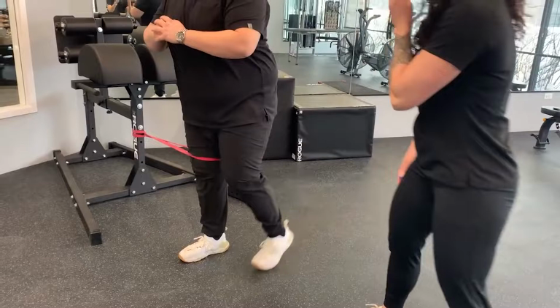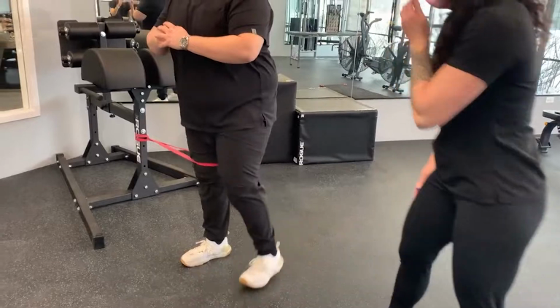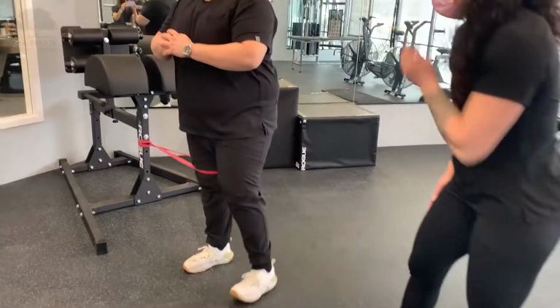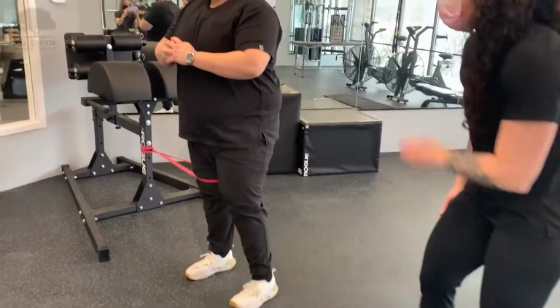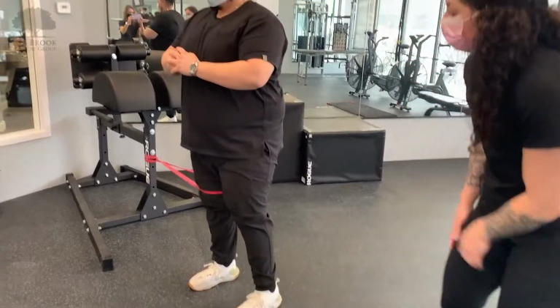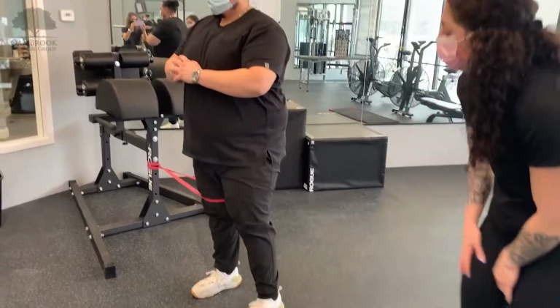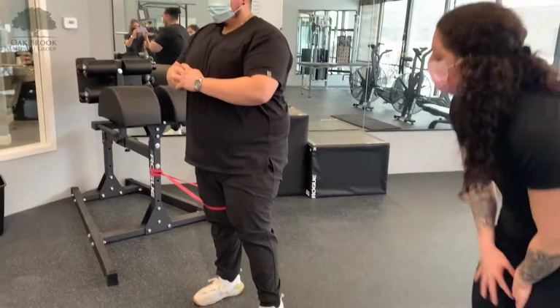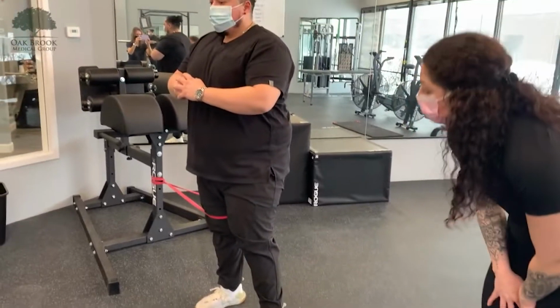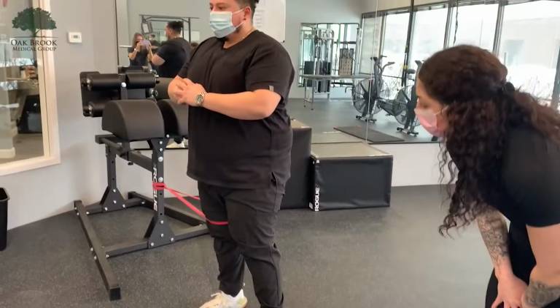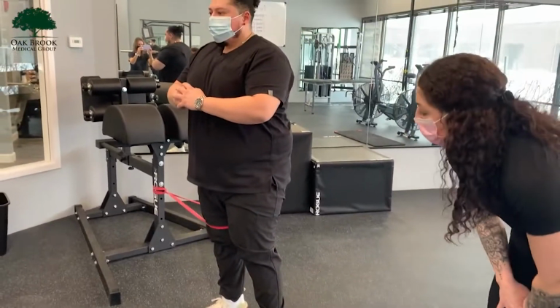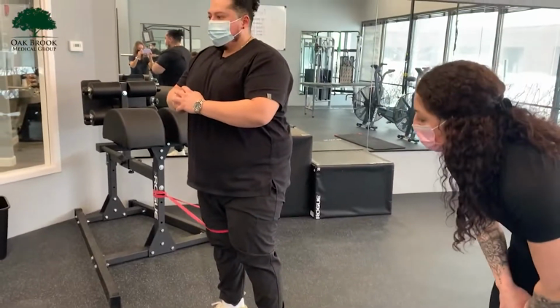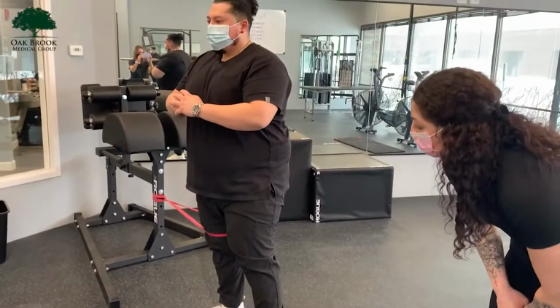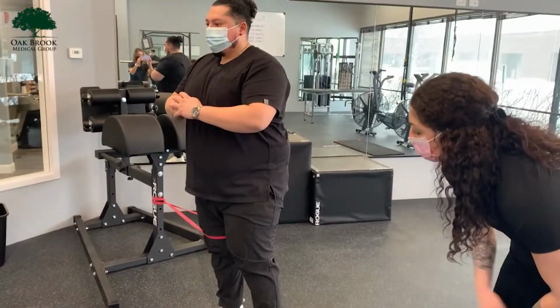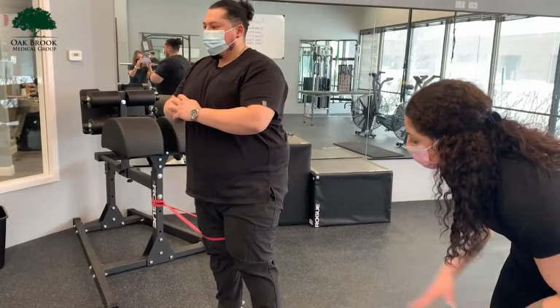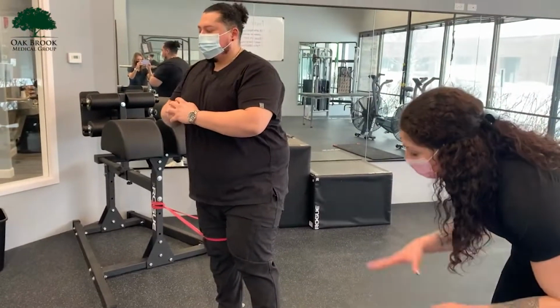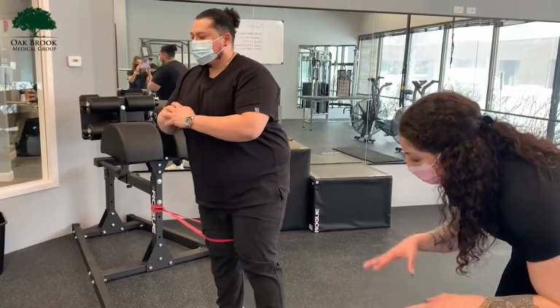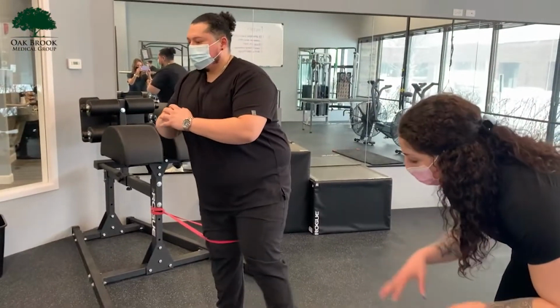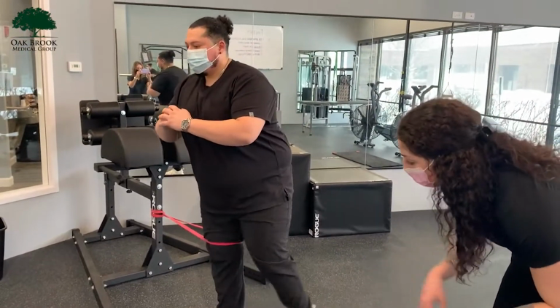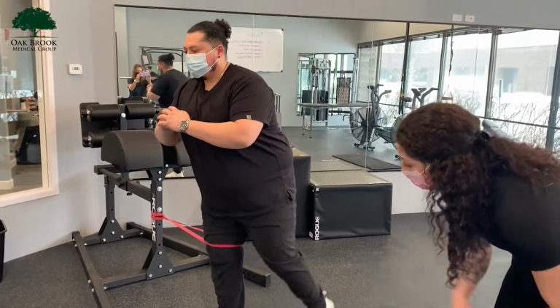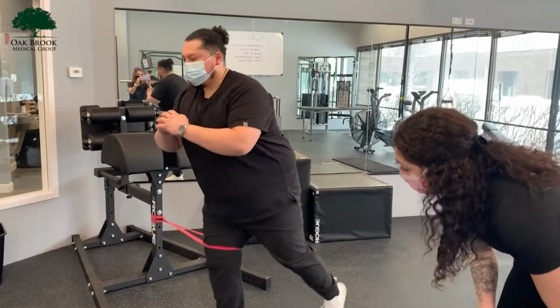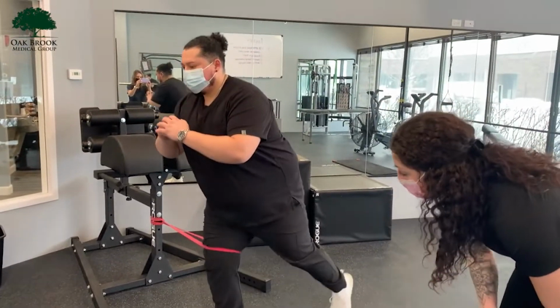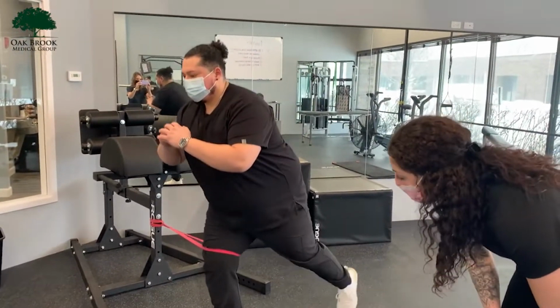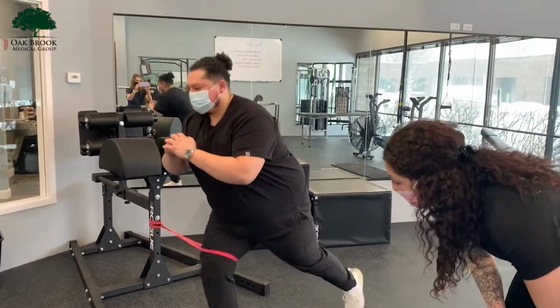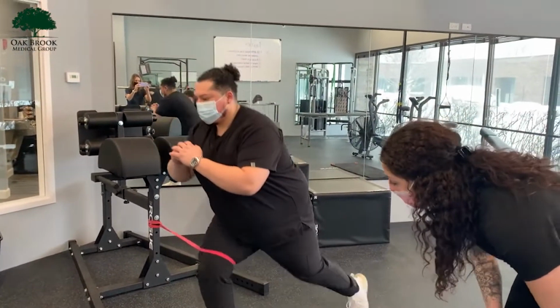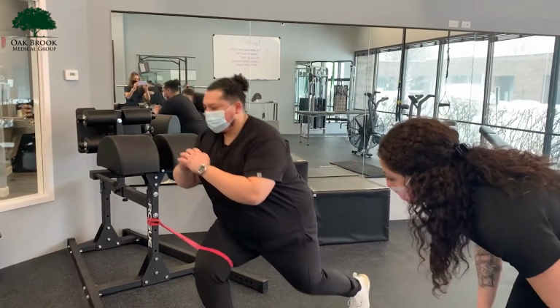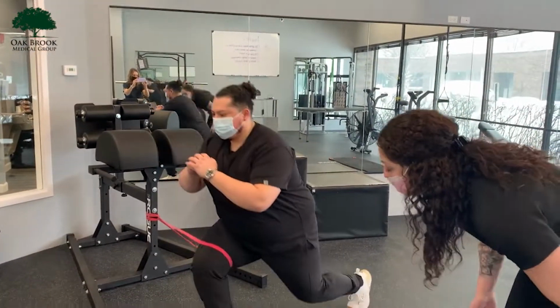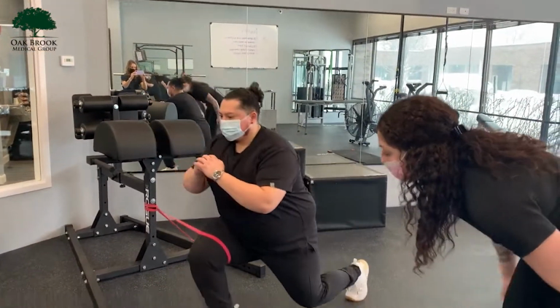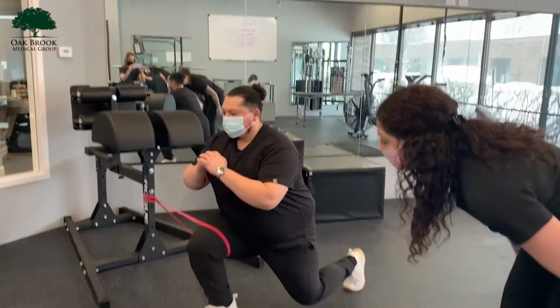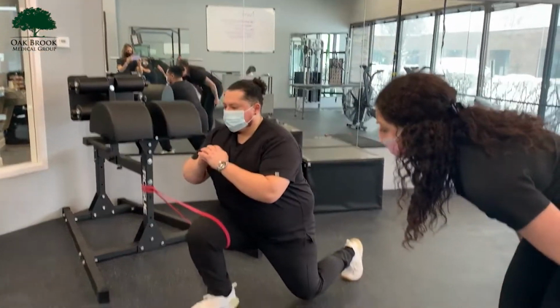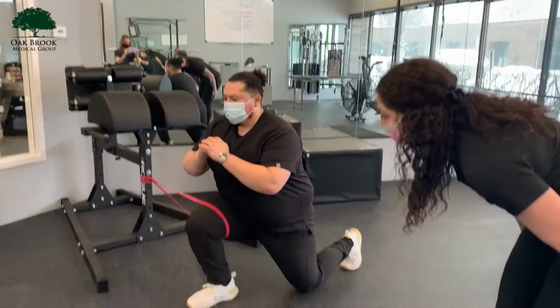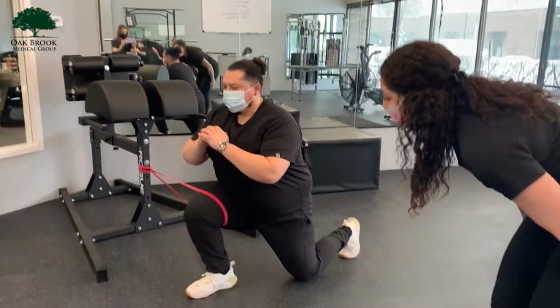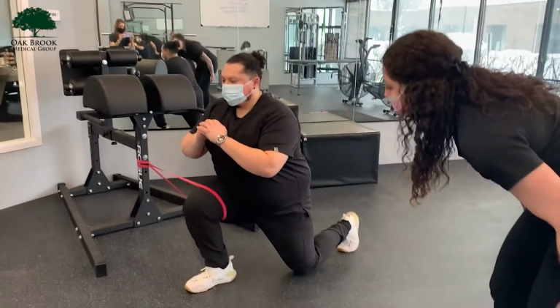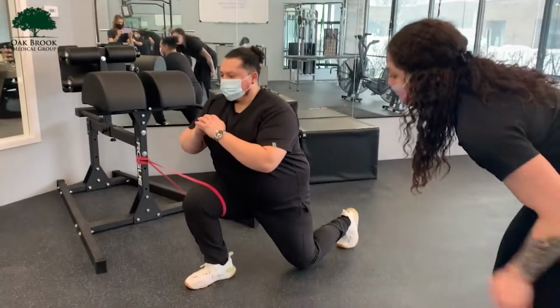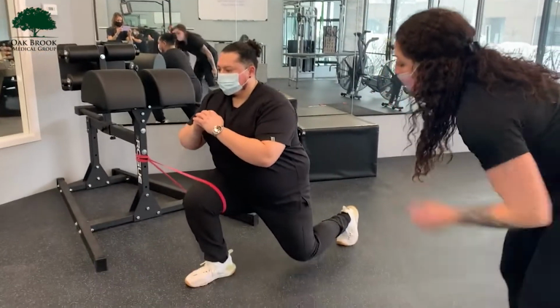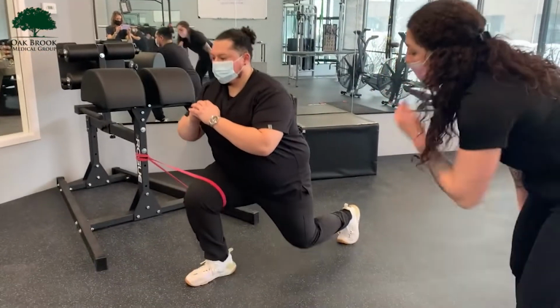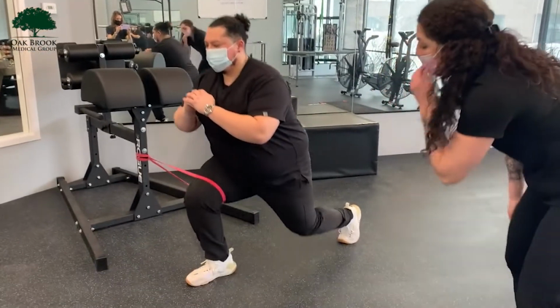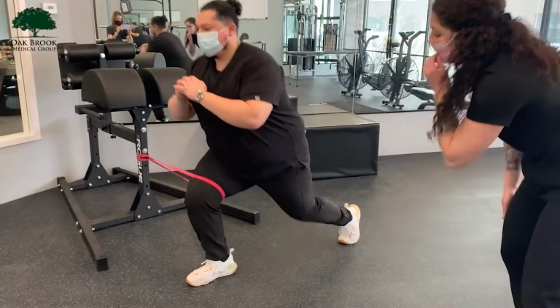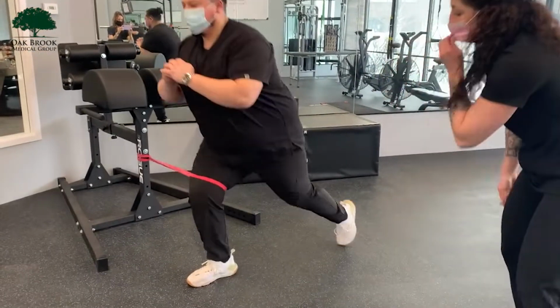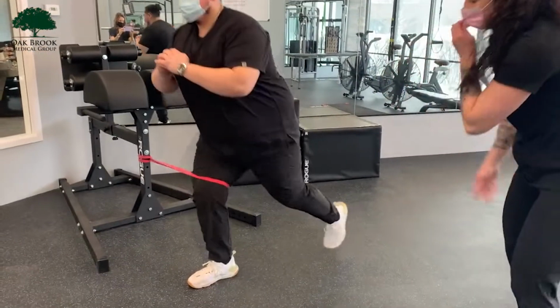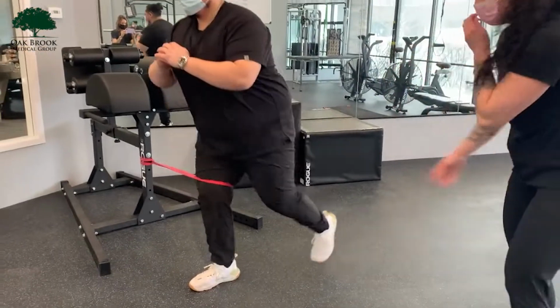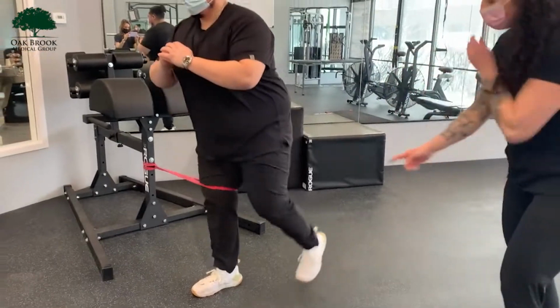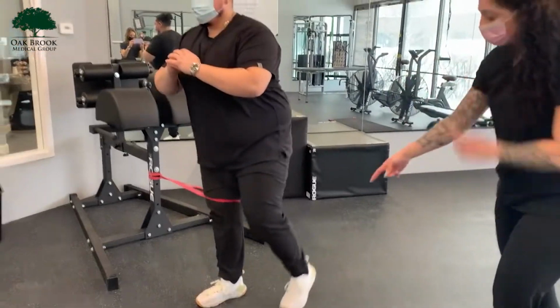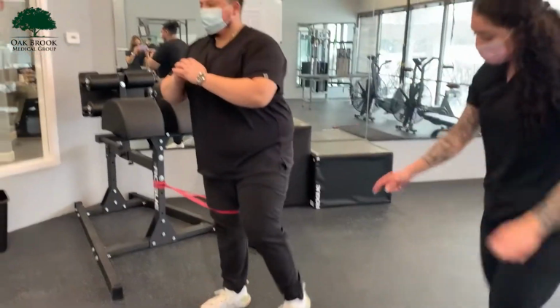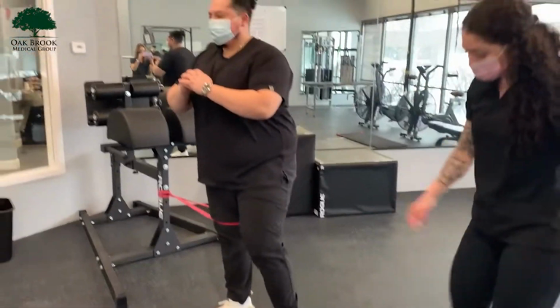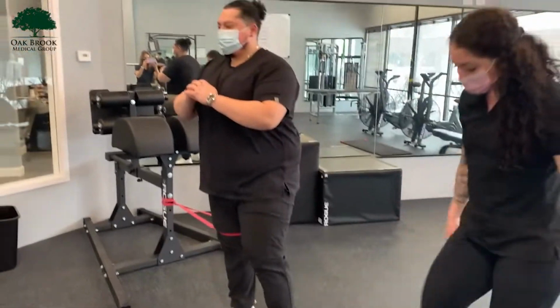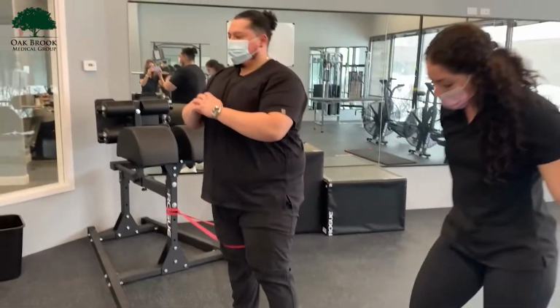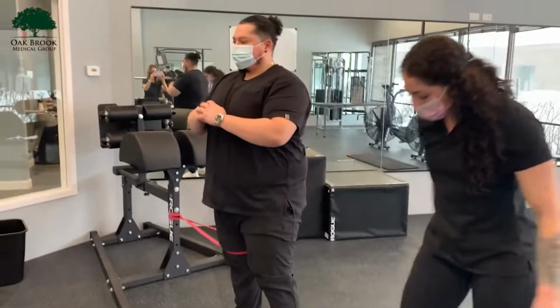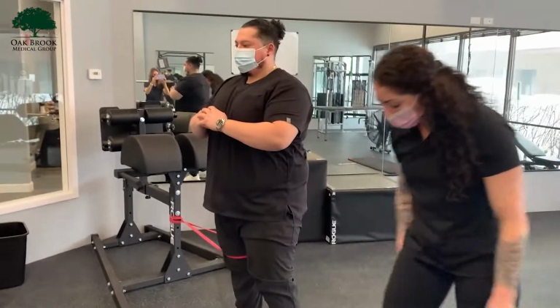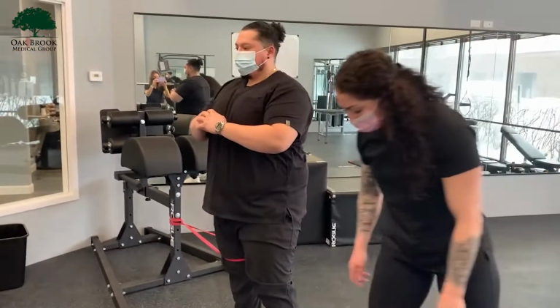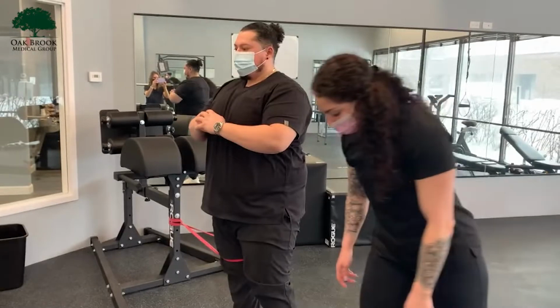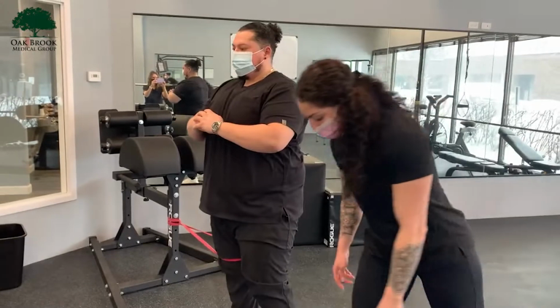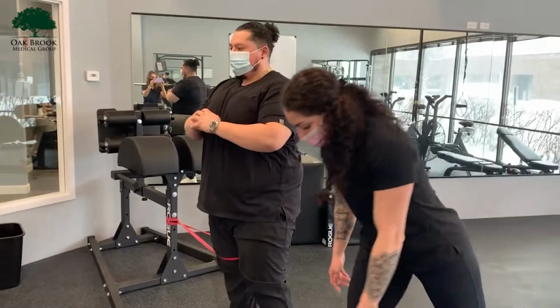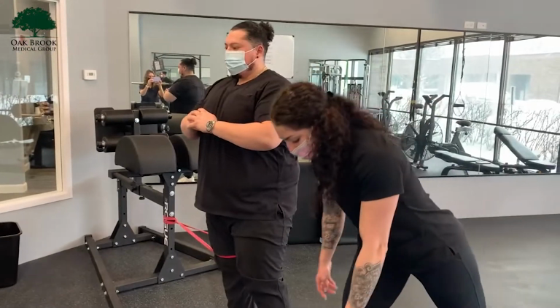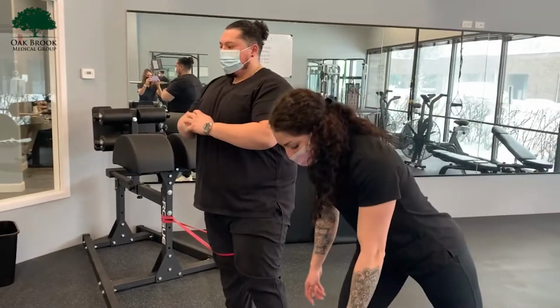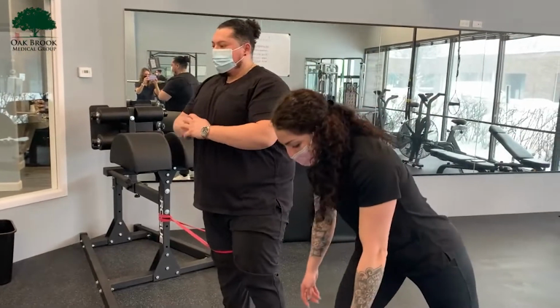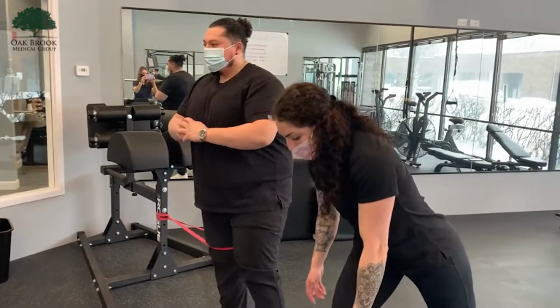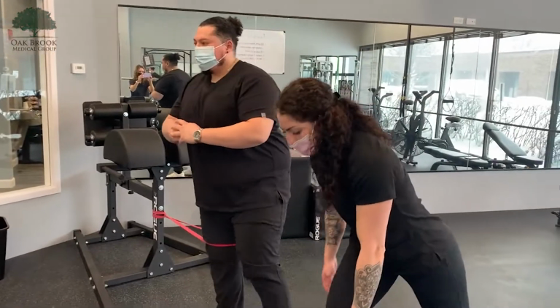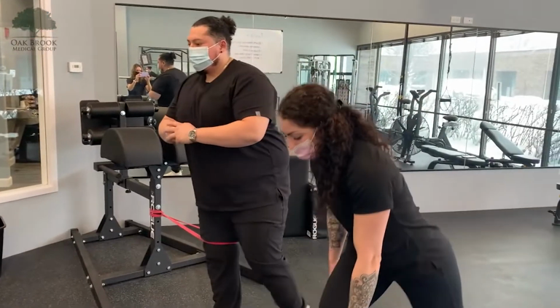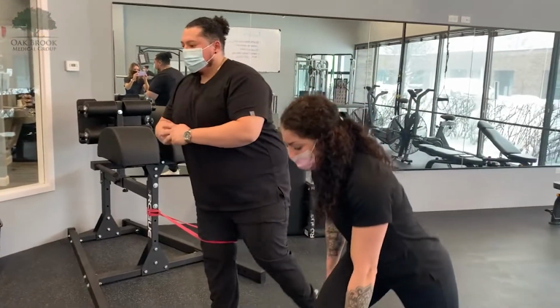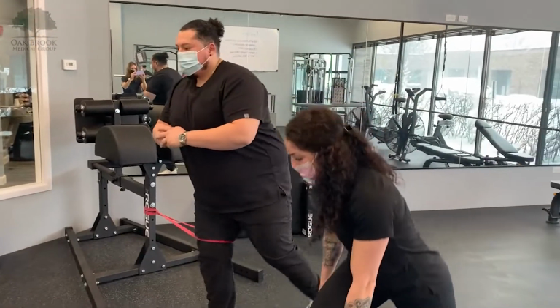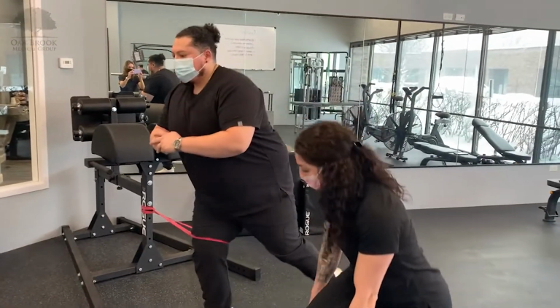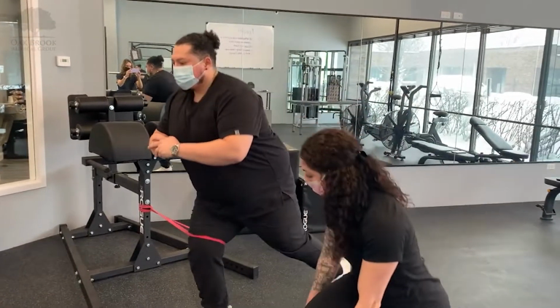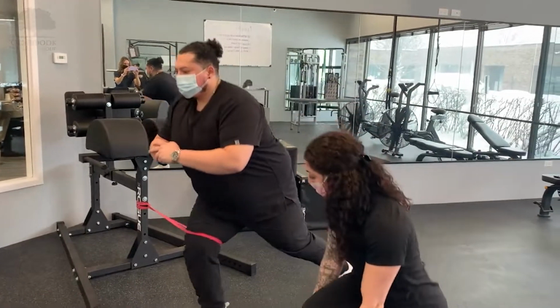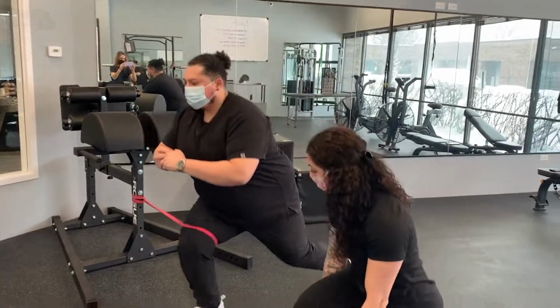This is going to help strengthen those quads, glutes, hamstrings, keeping all the weight on his heel.